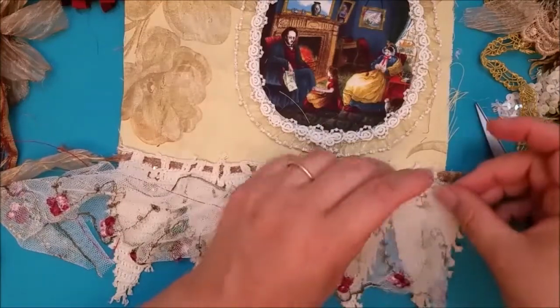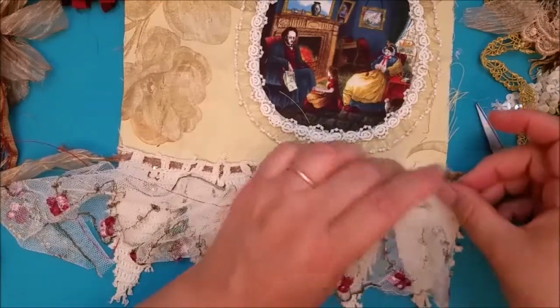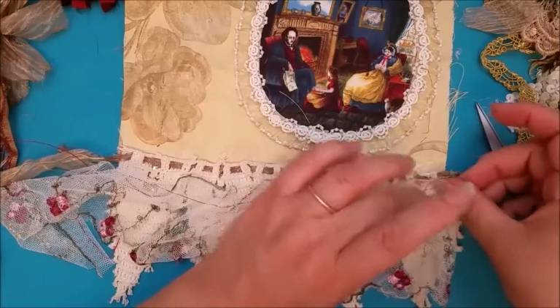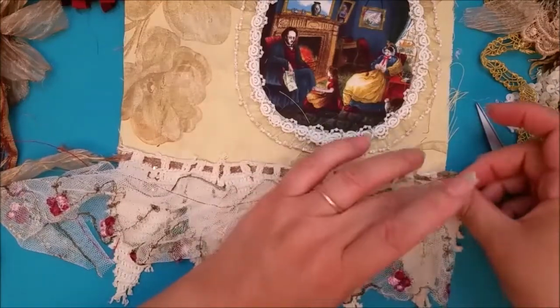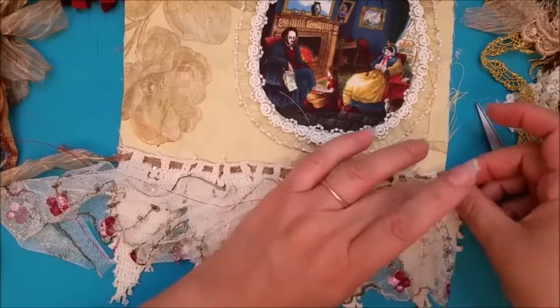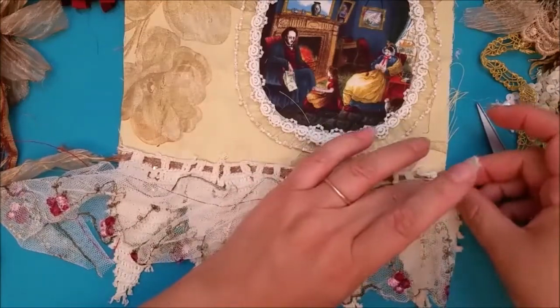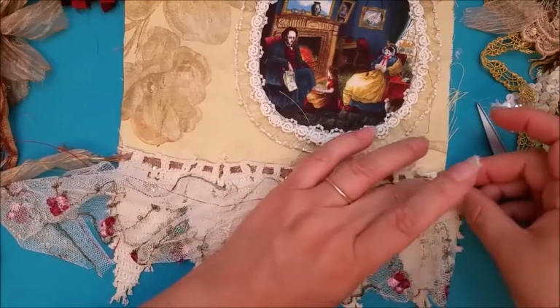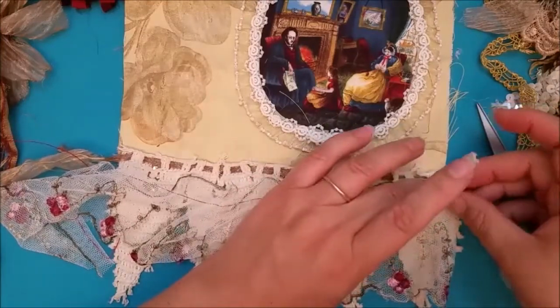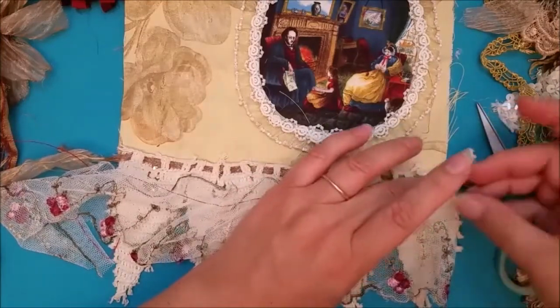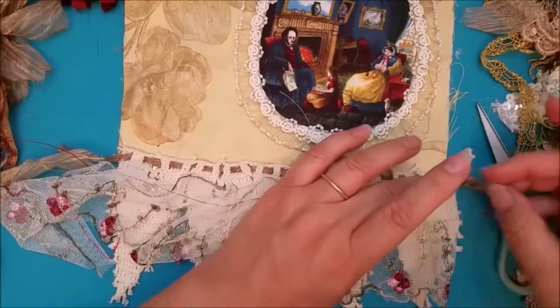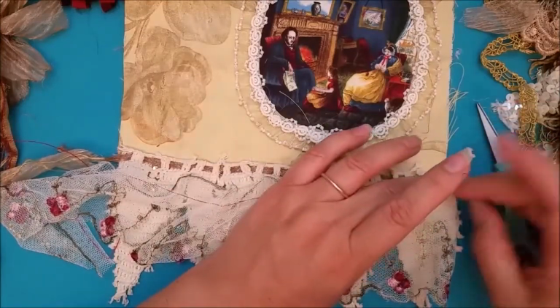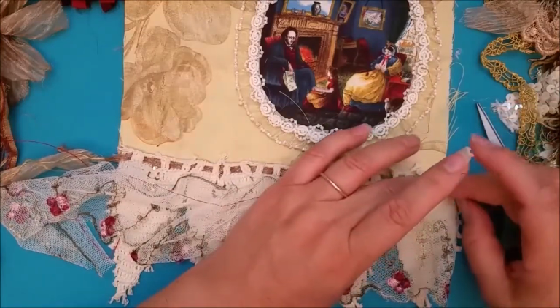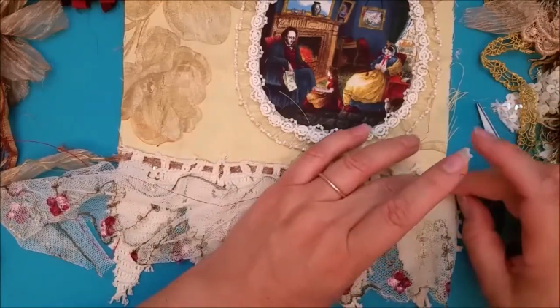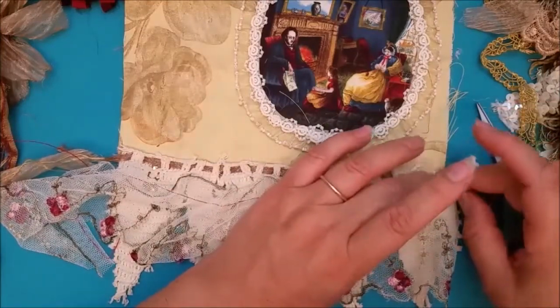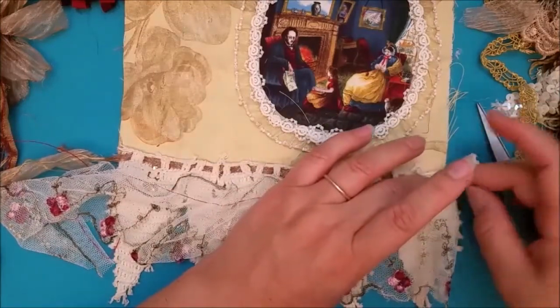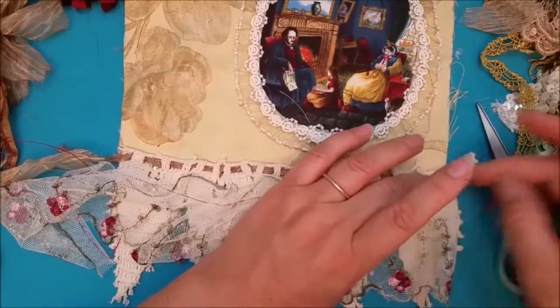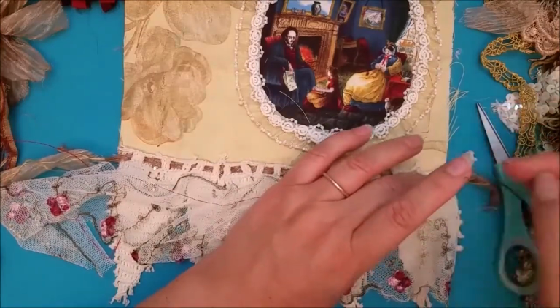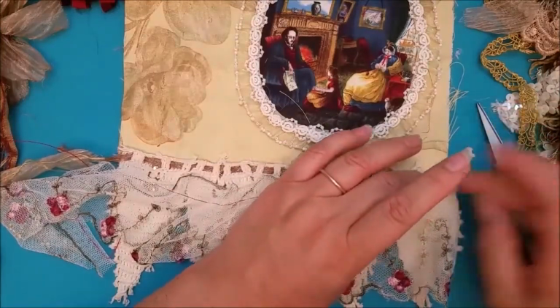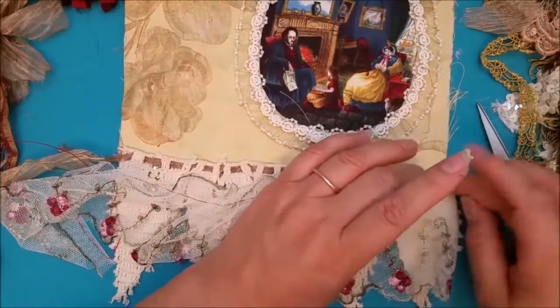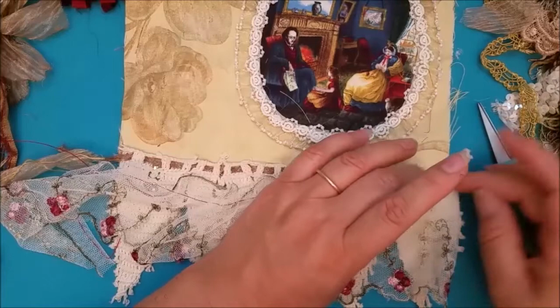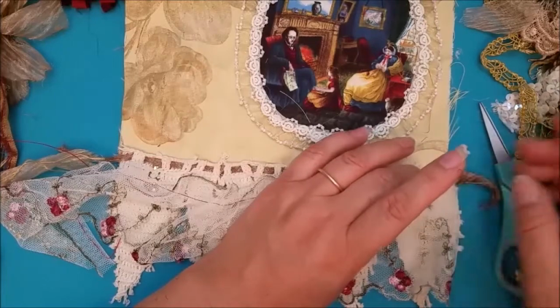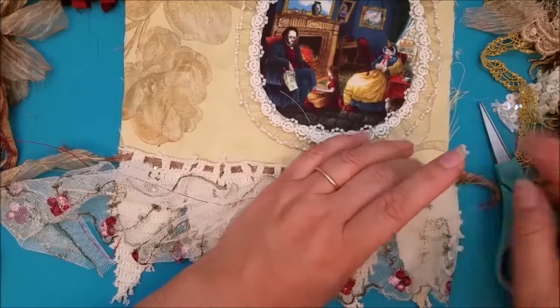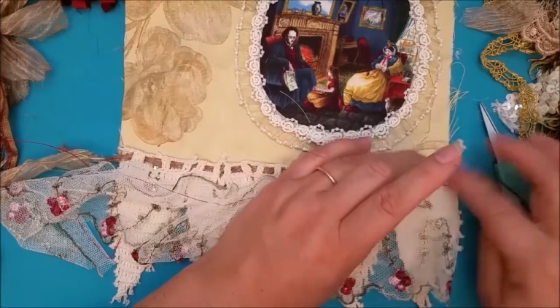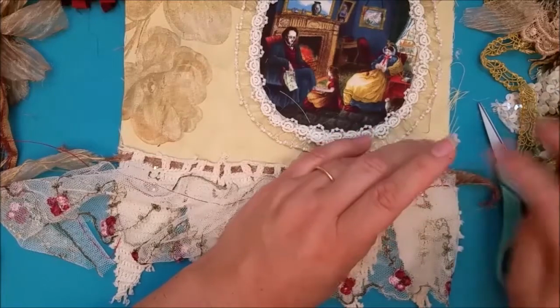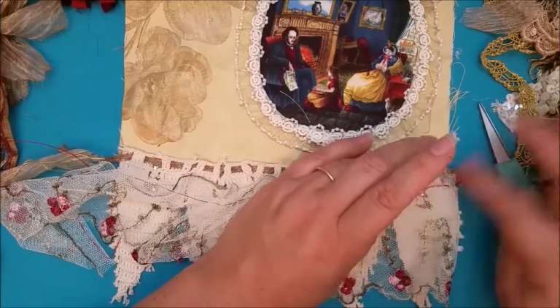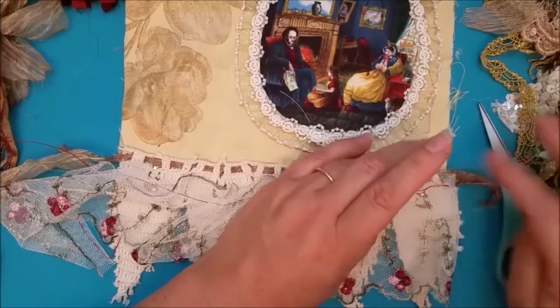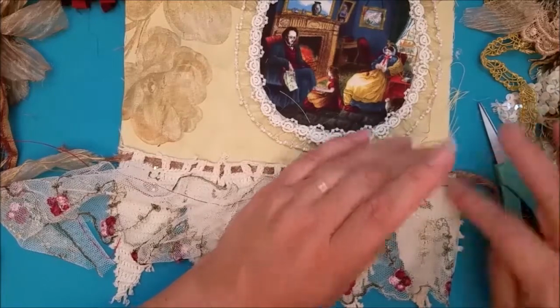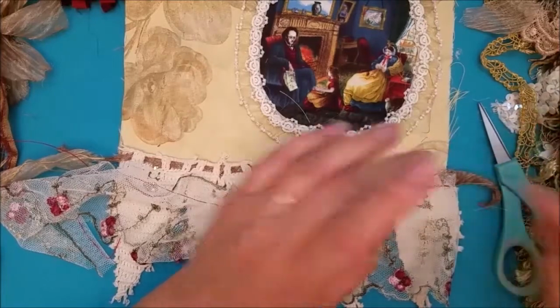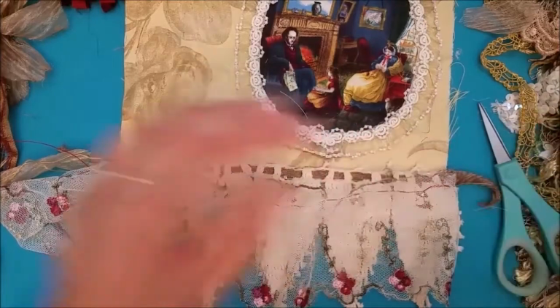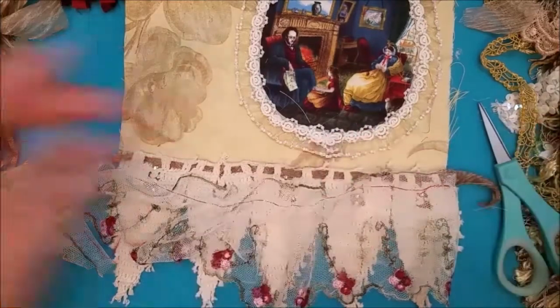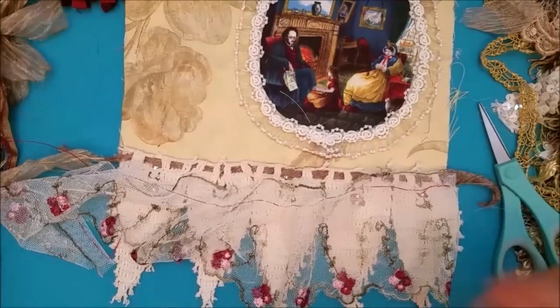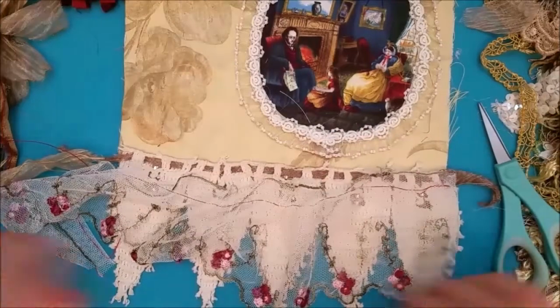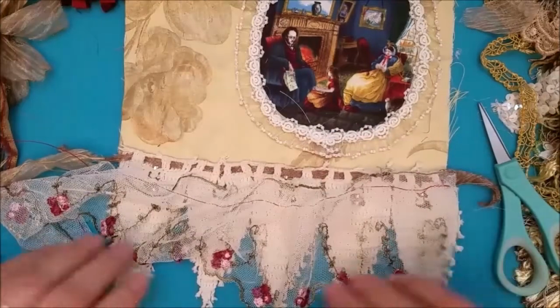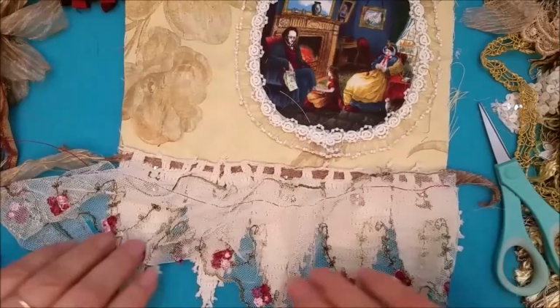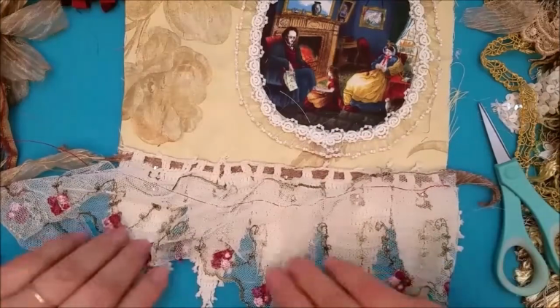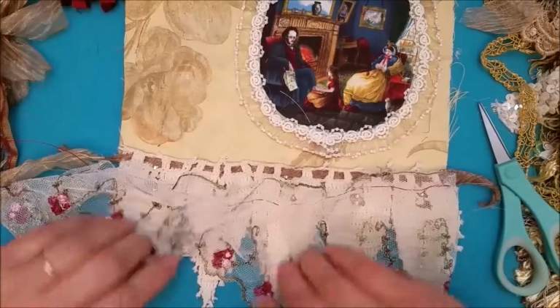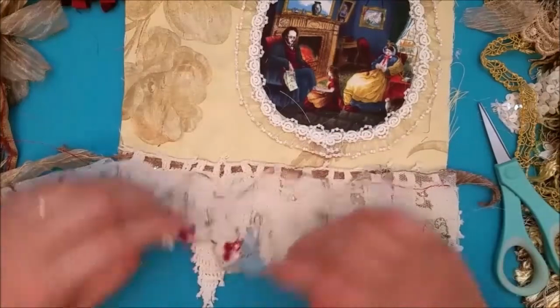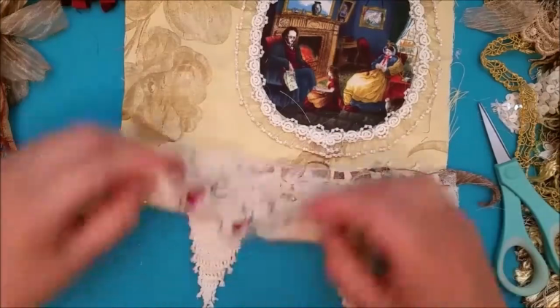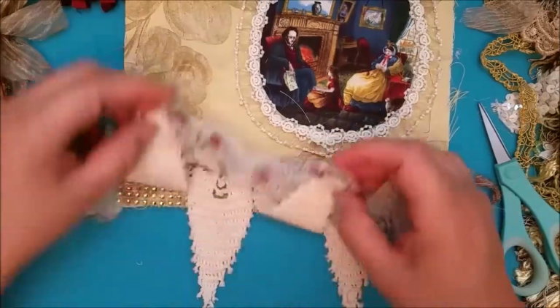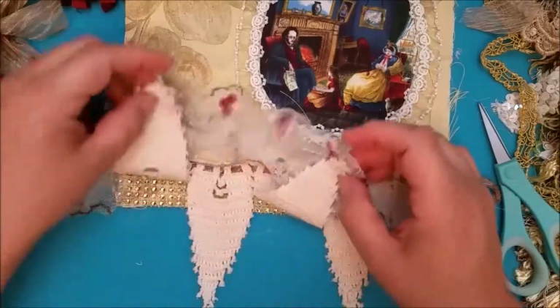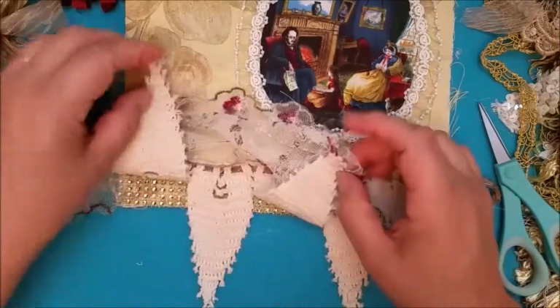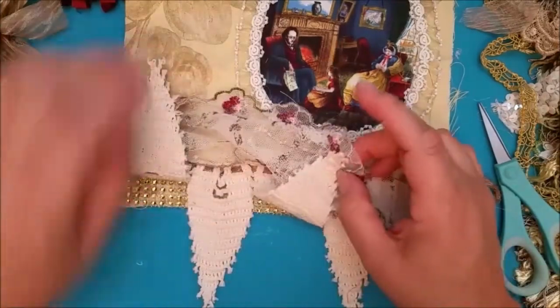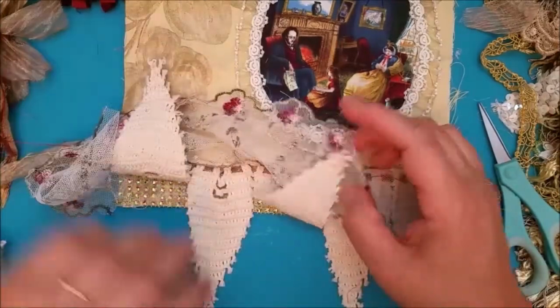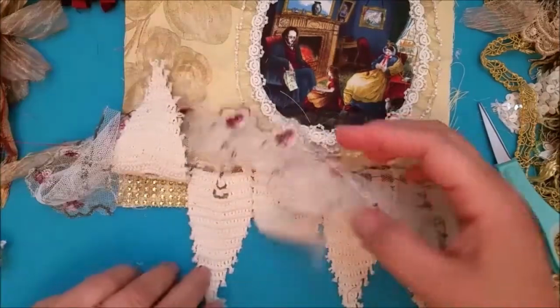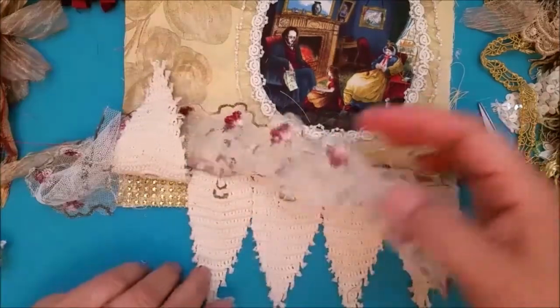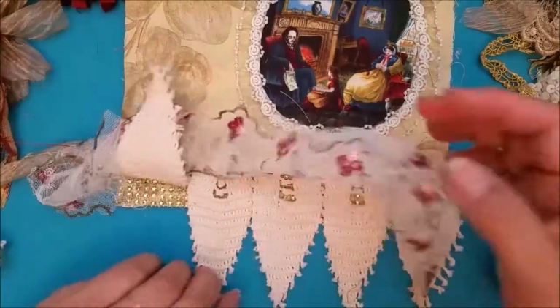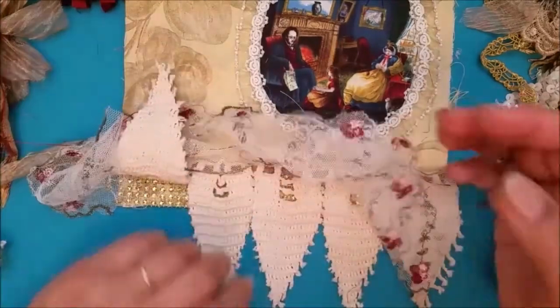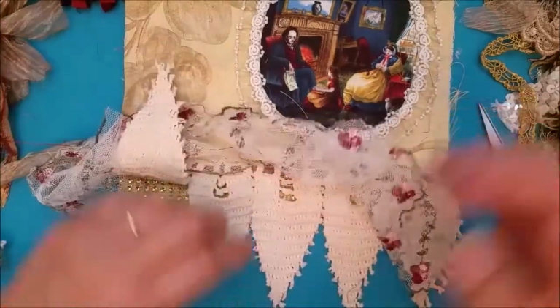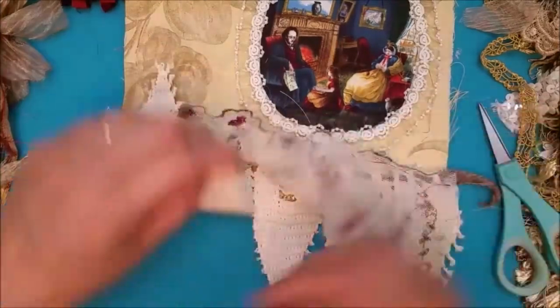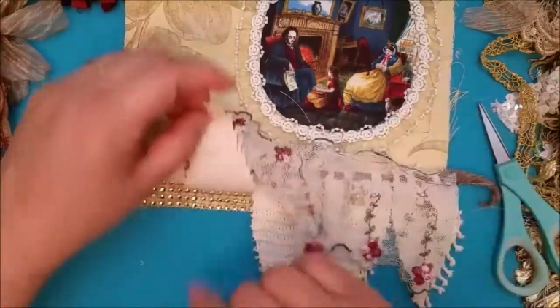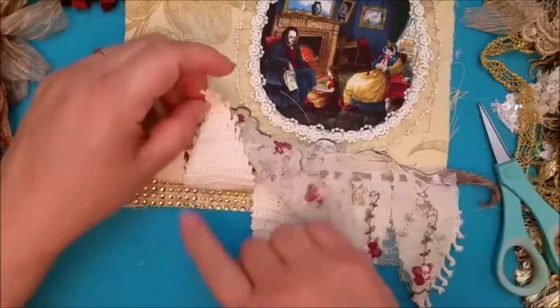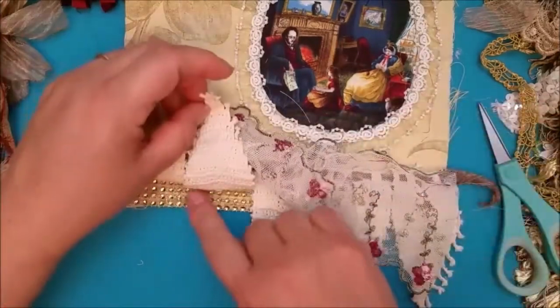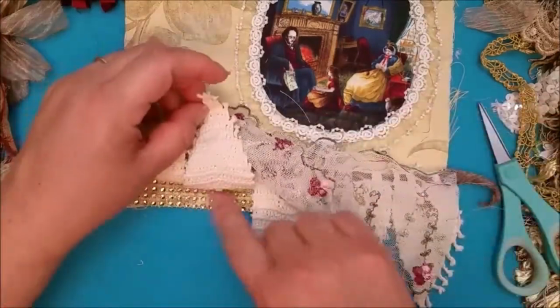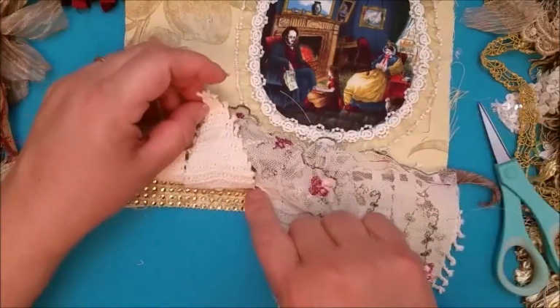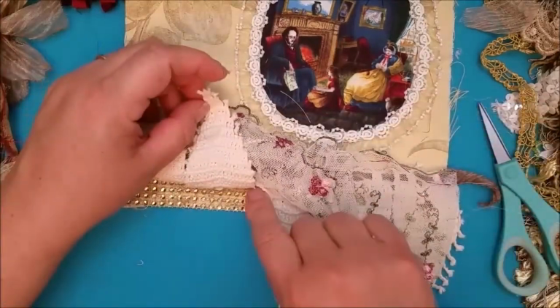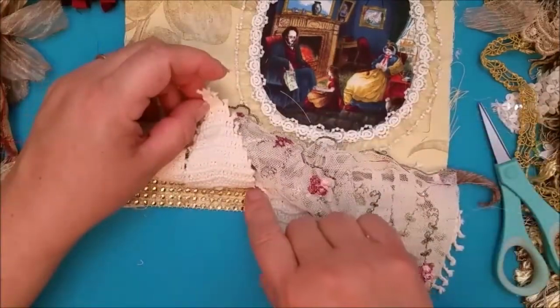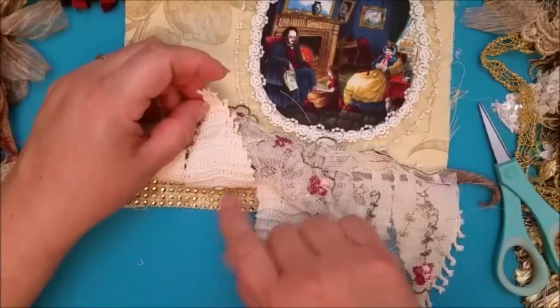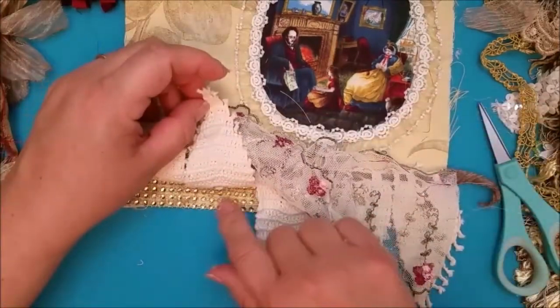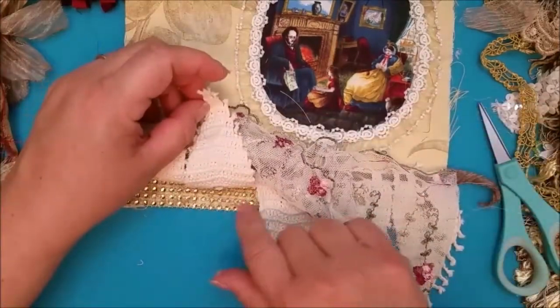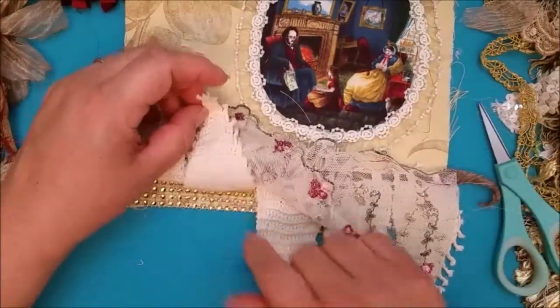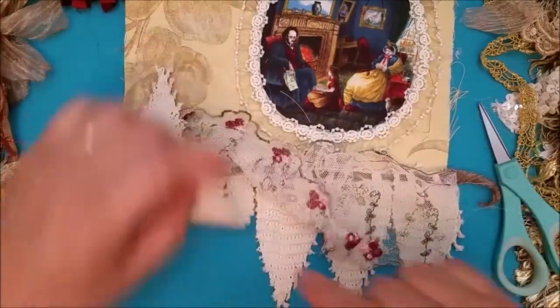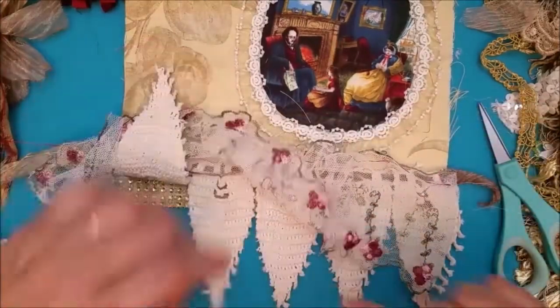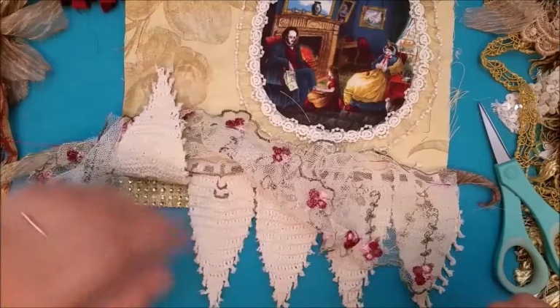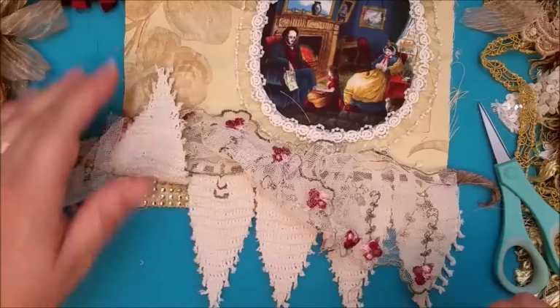Like last time, I just started this way and then I can always add more tassels at the bottom if I want to.